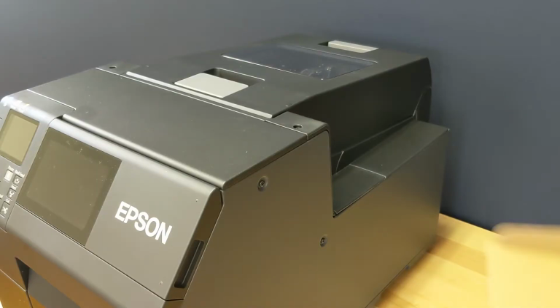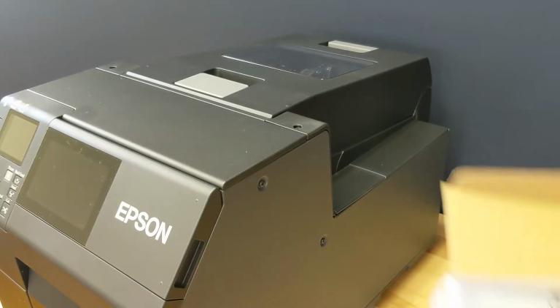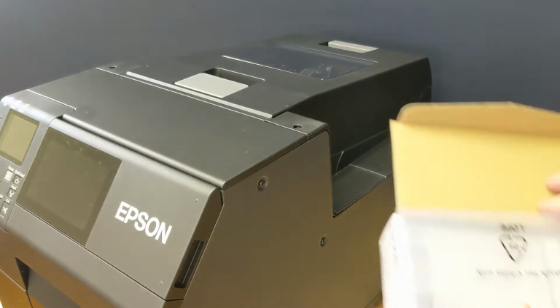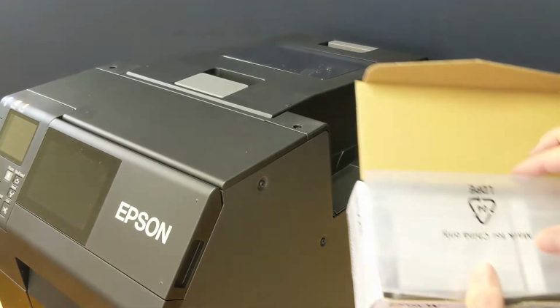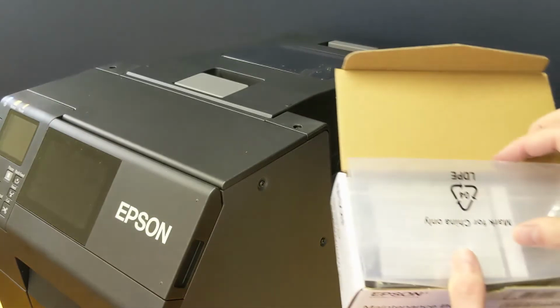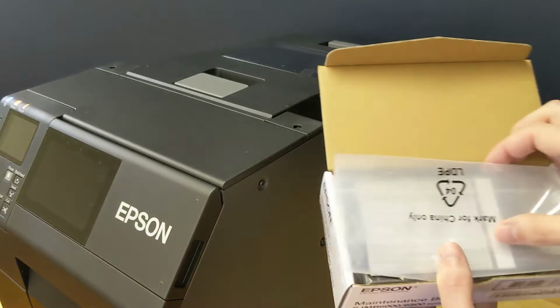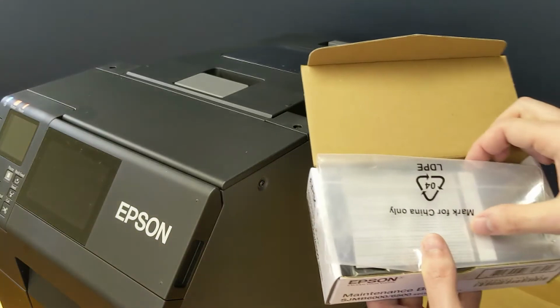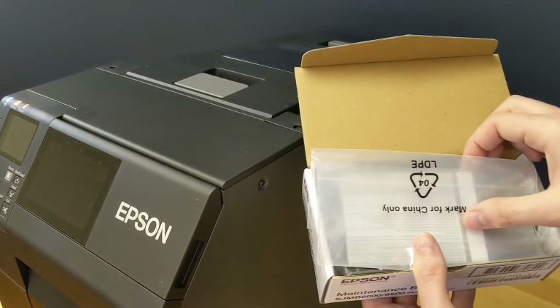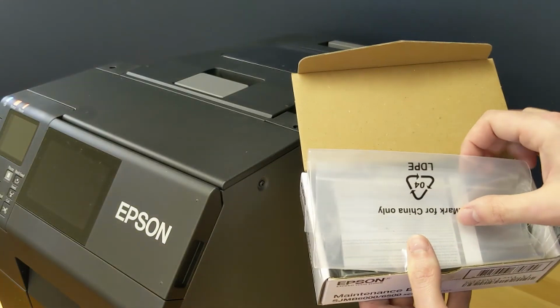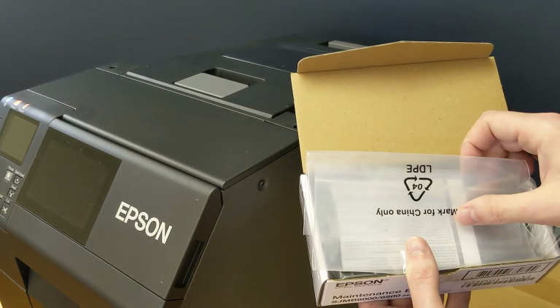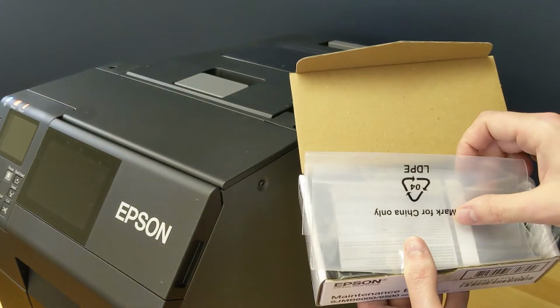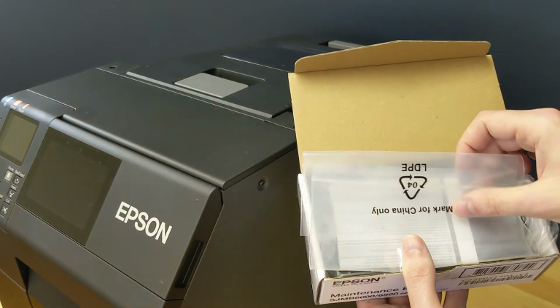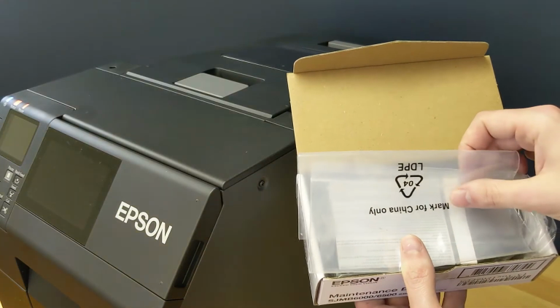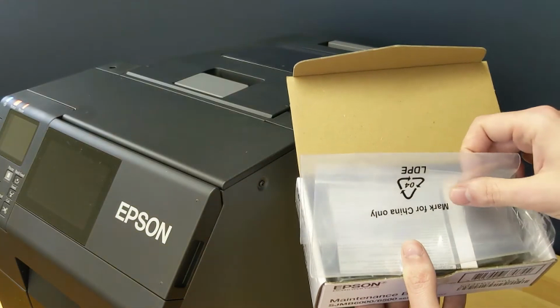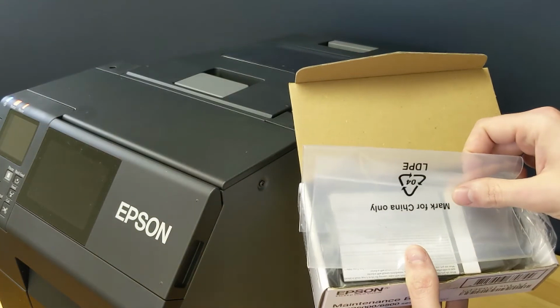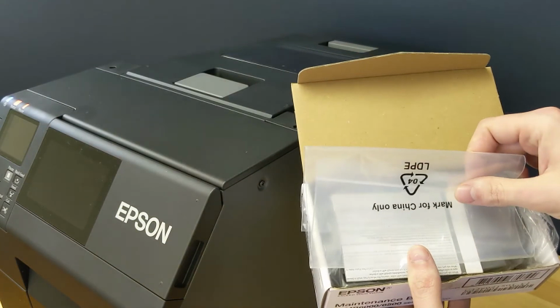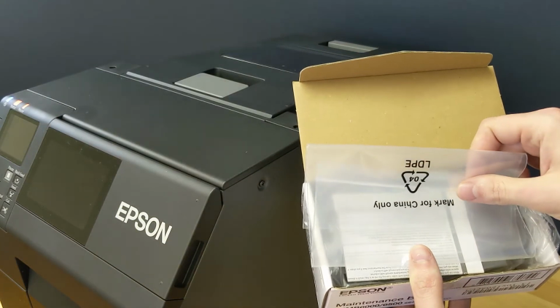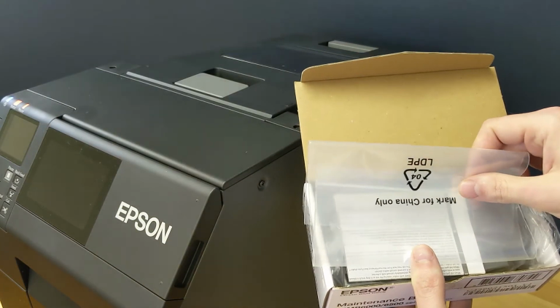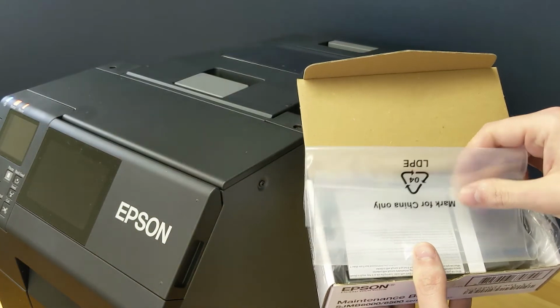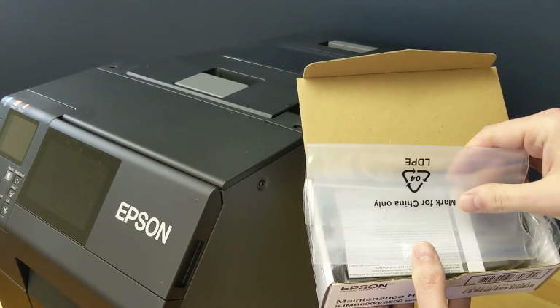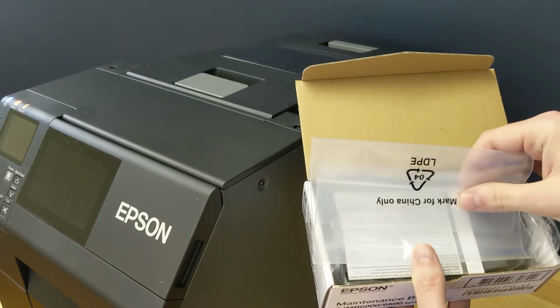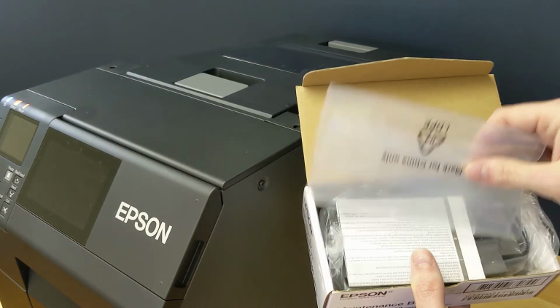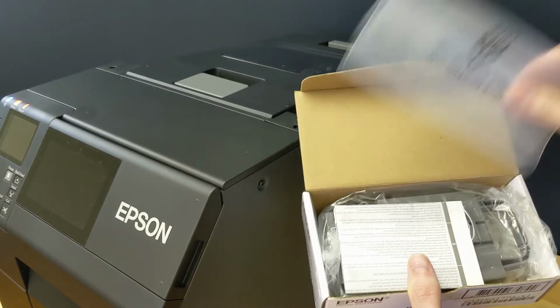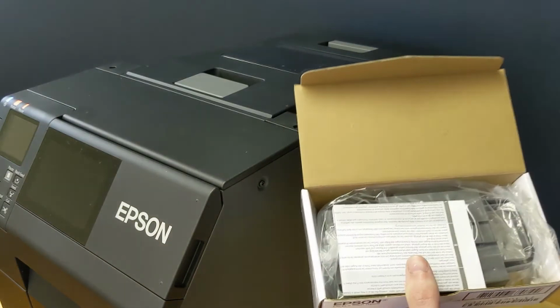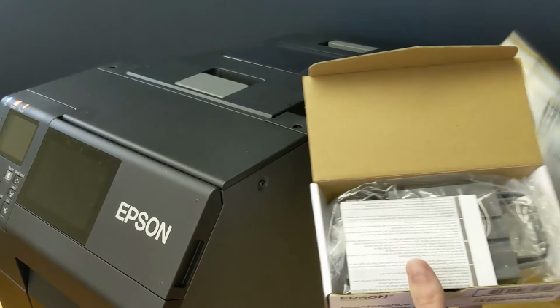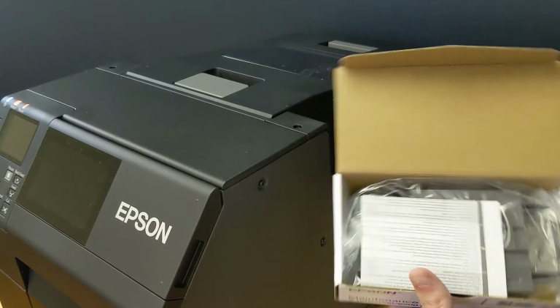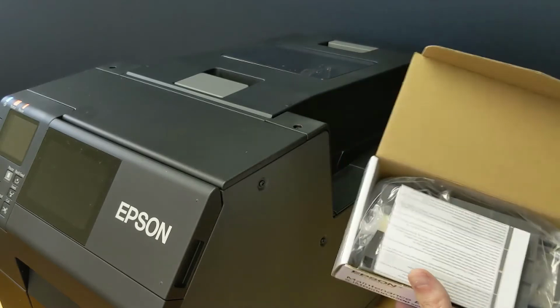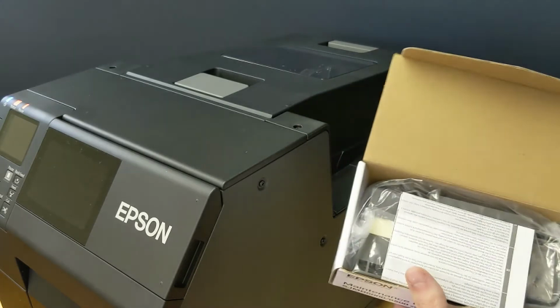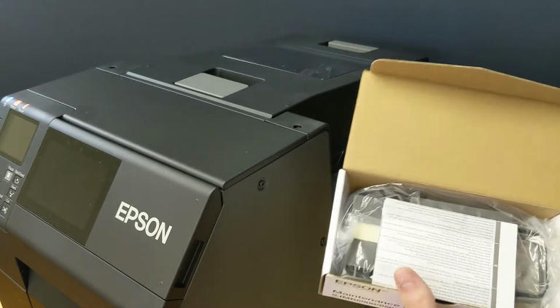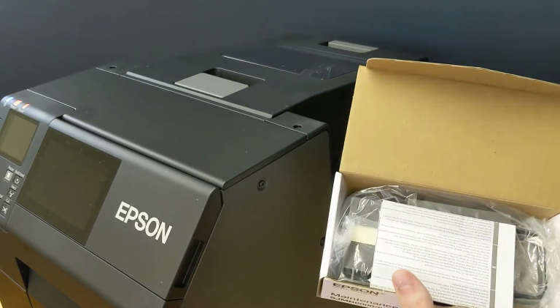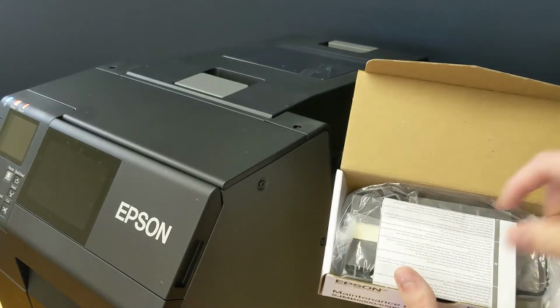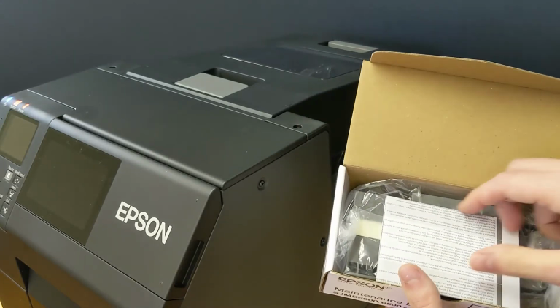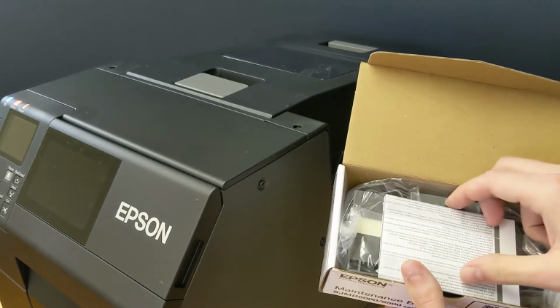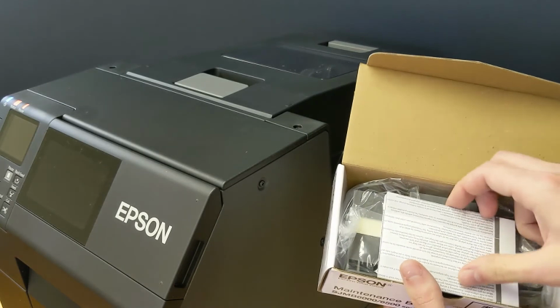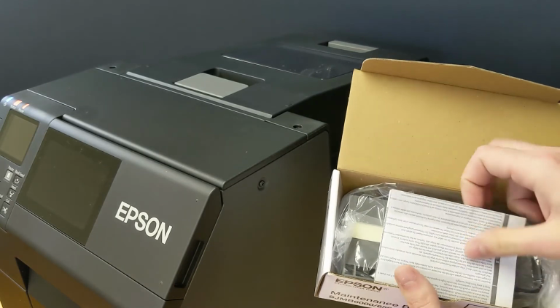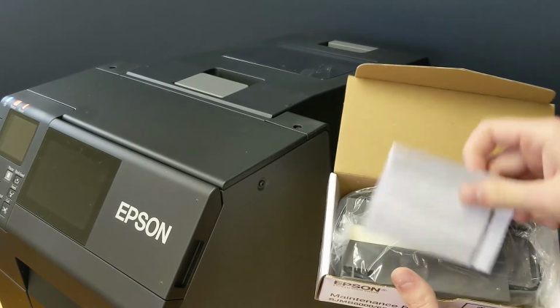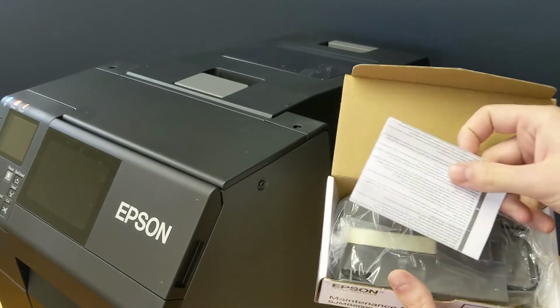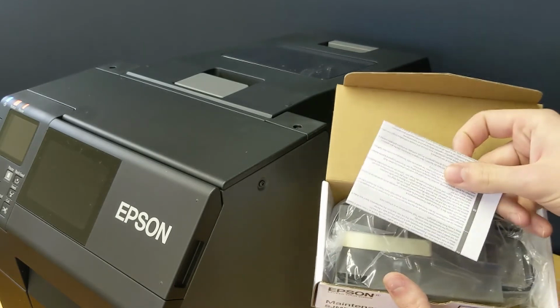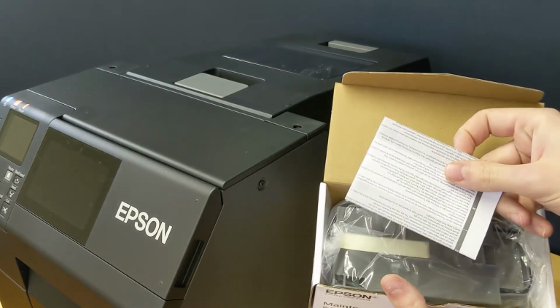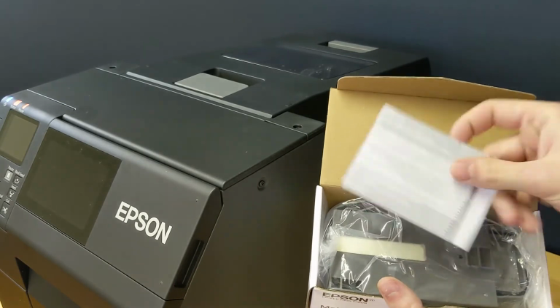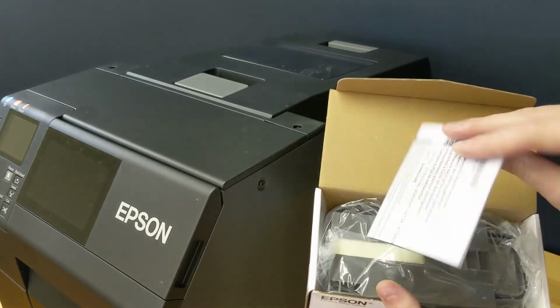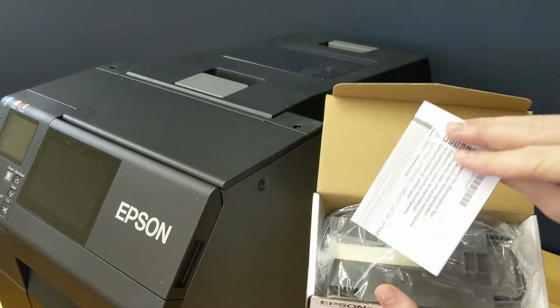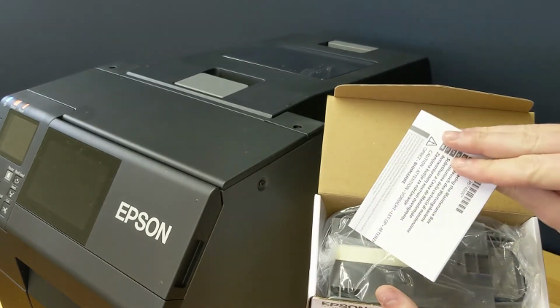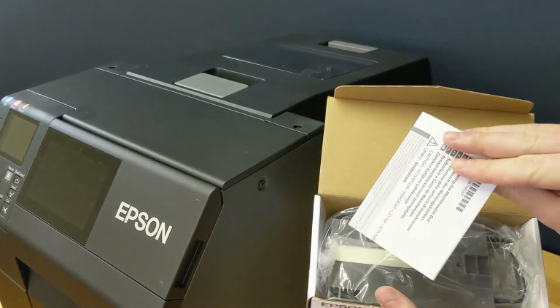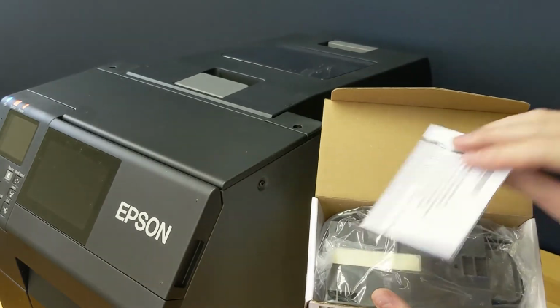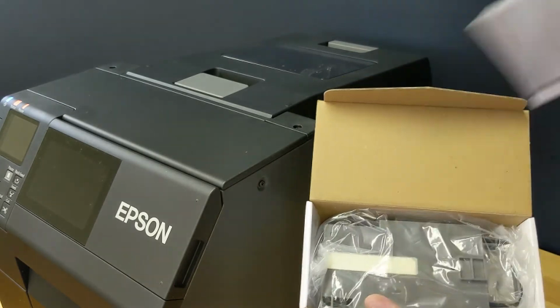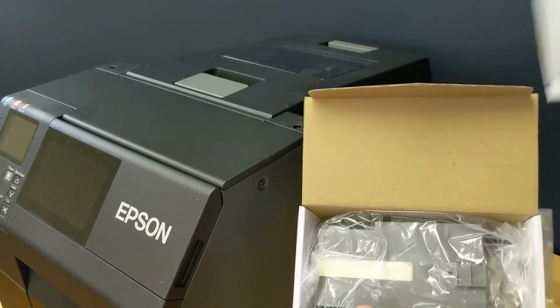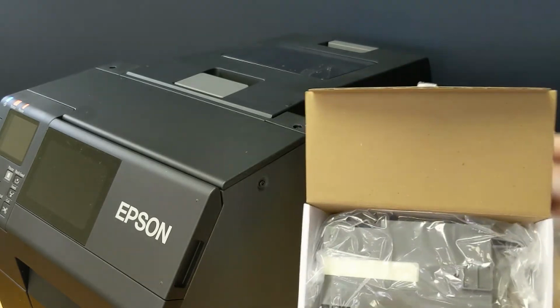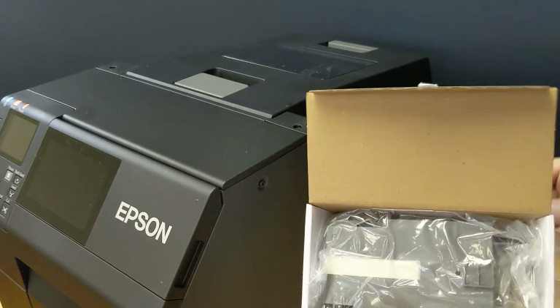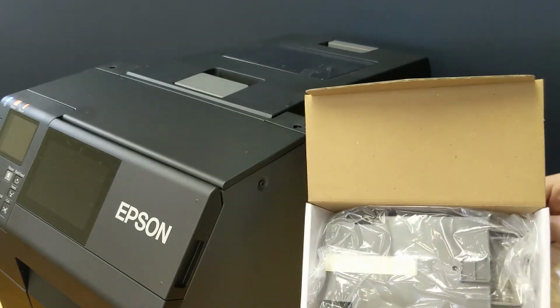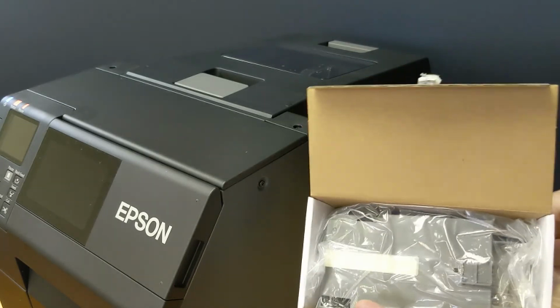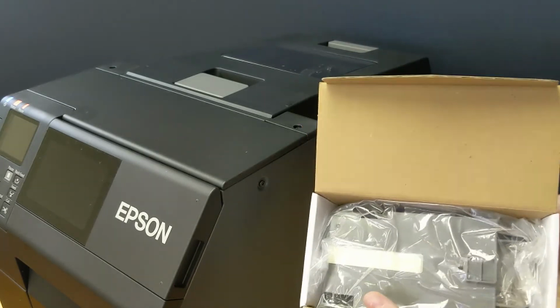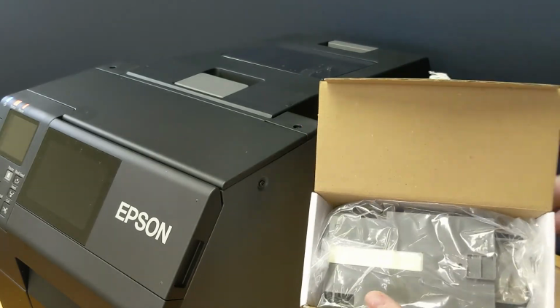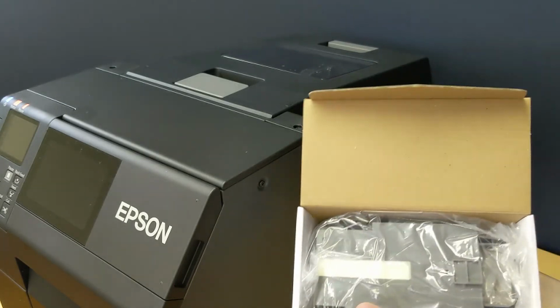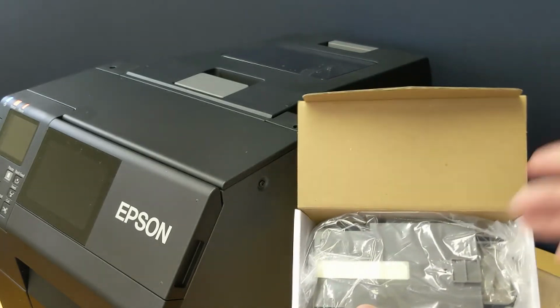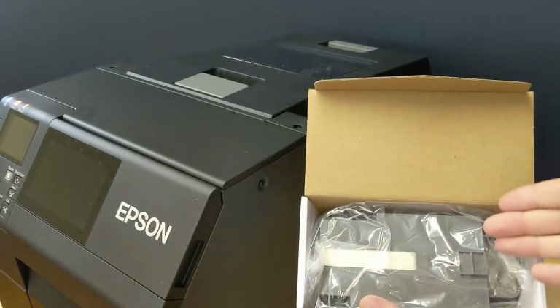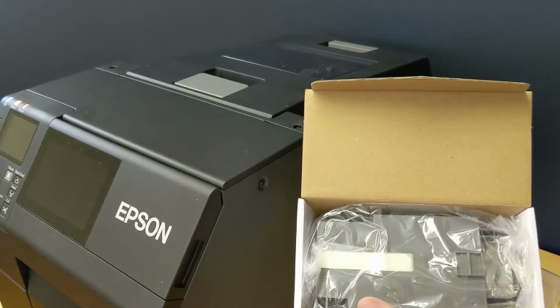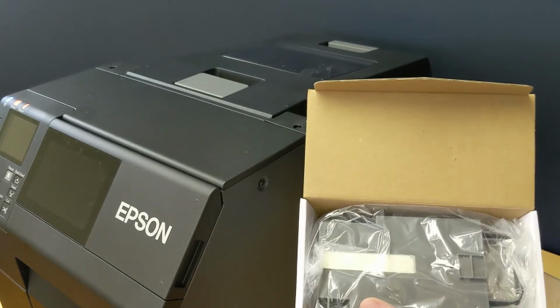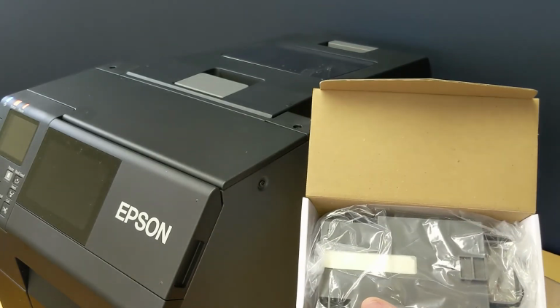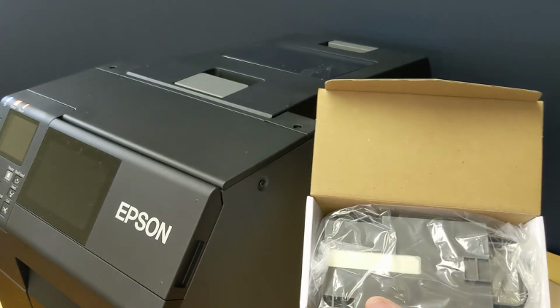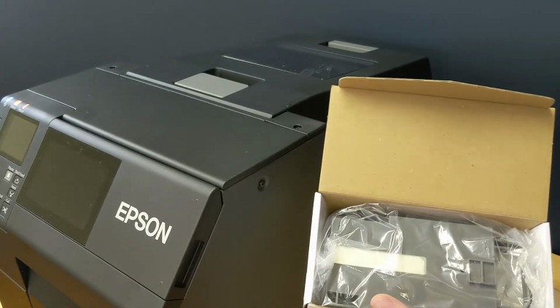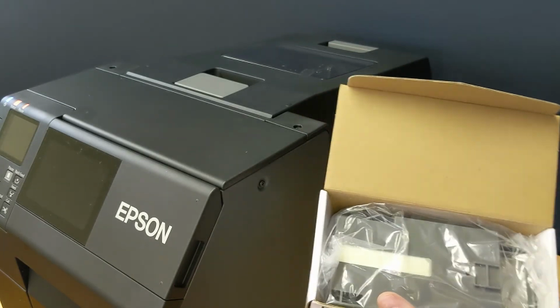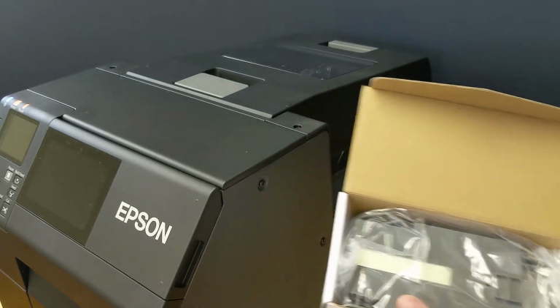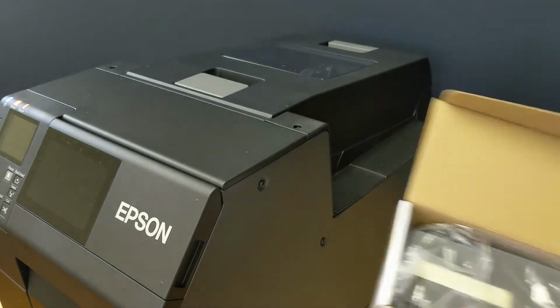Inside the box you're going to have a plastic bag to dispose of the old one, a user guide, and your brand new maintenance box.